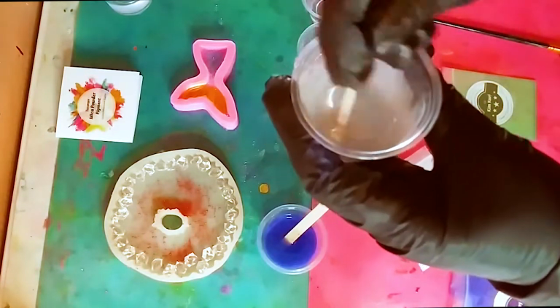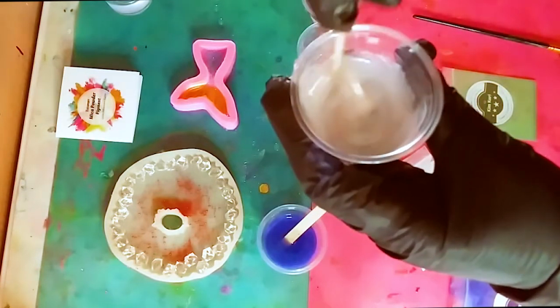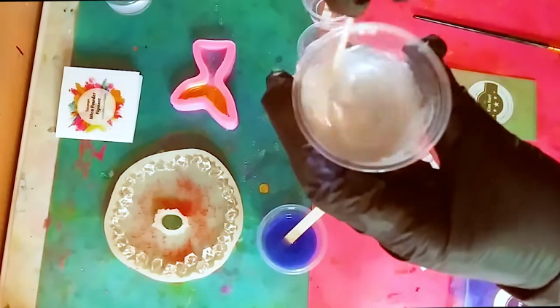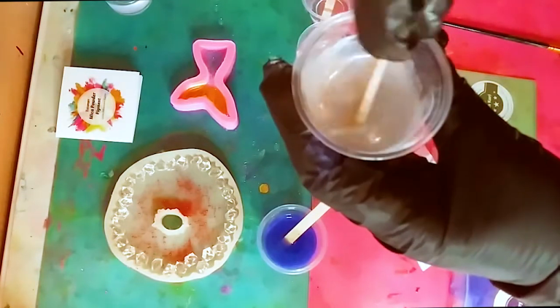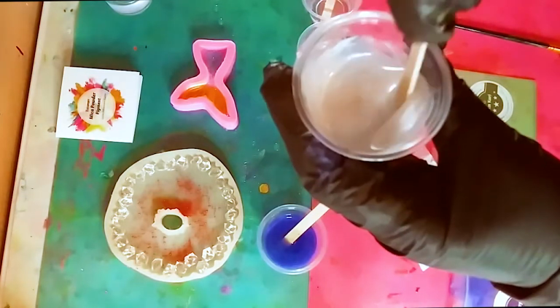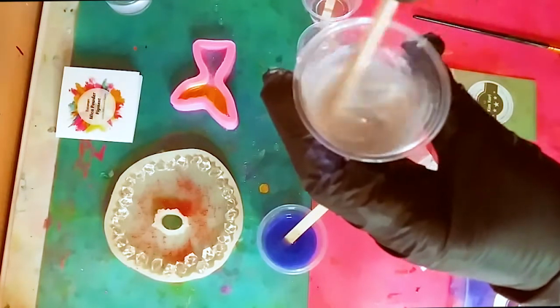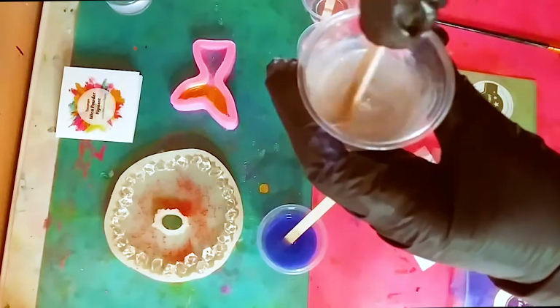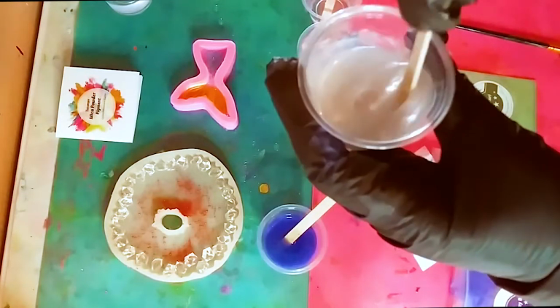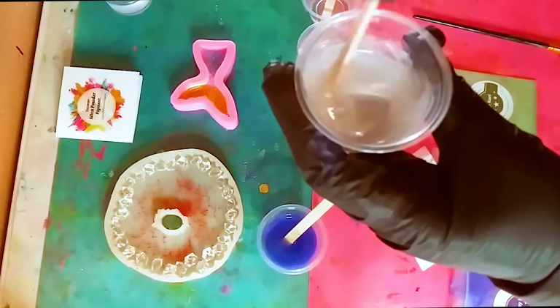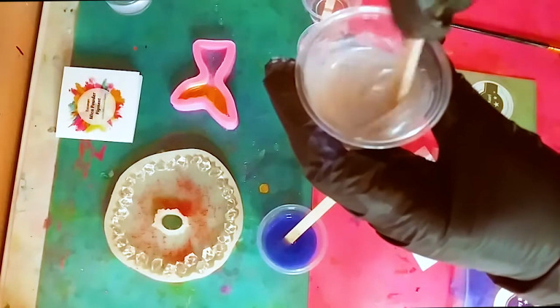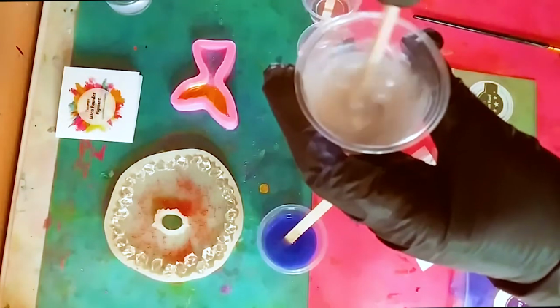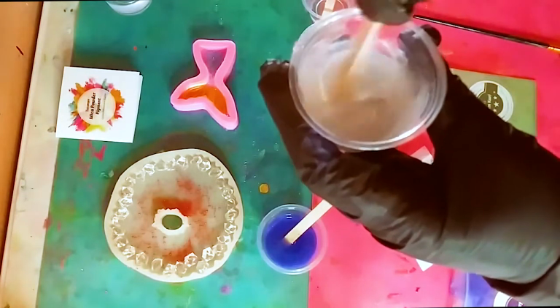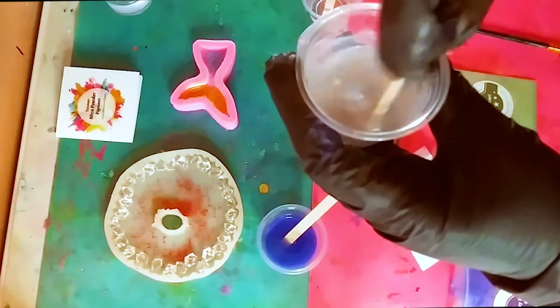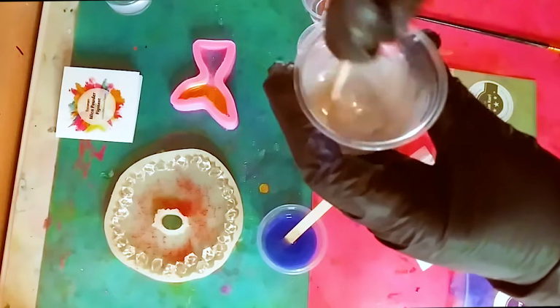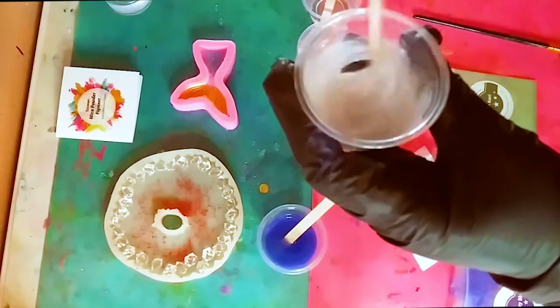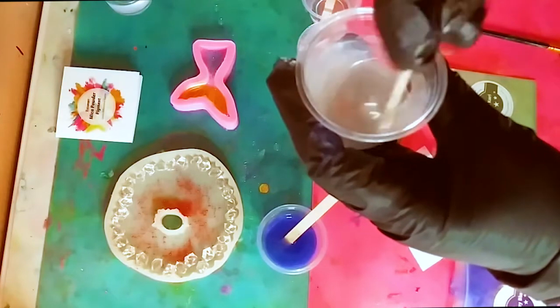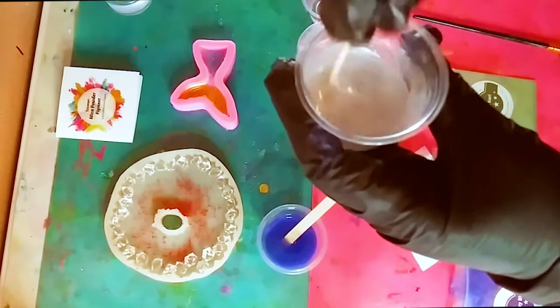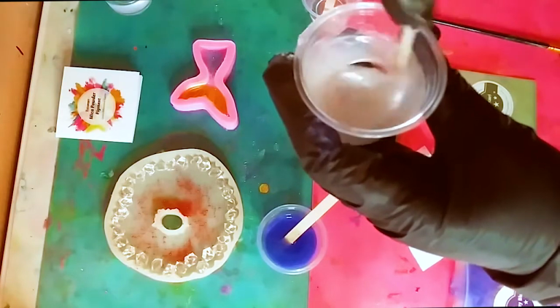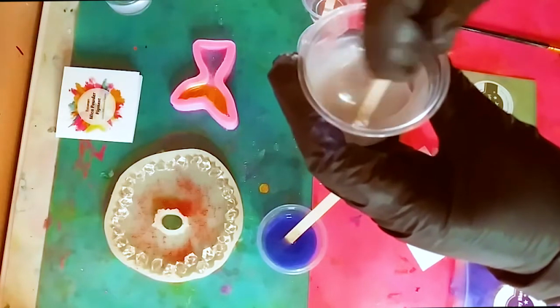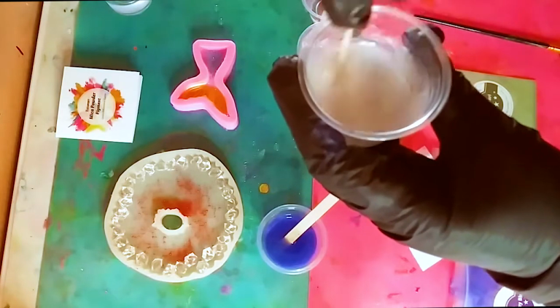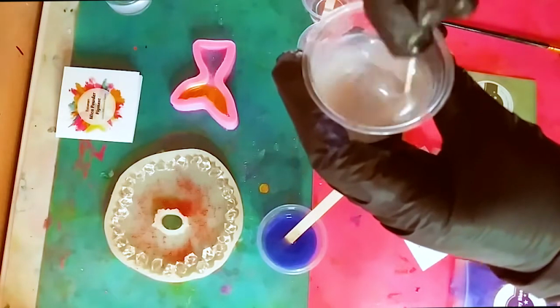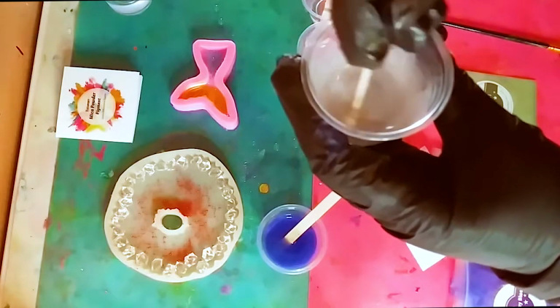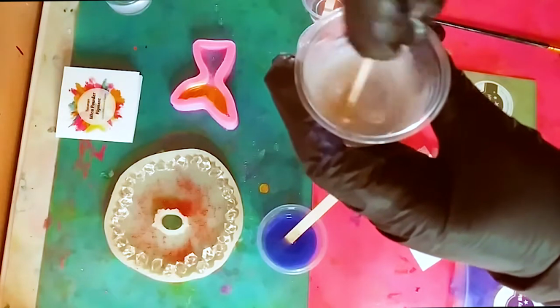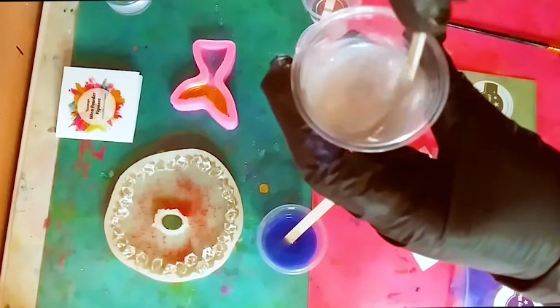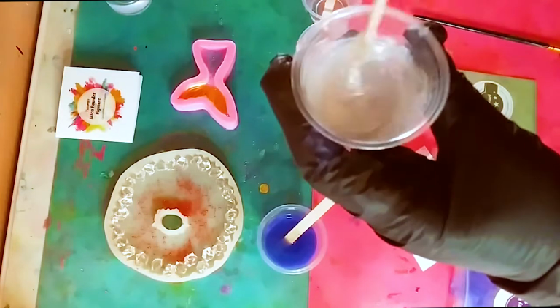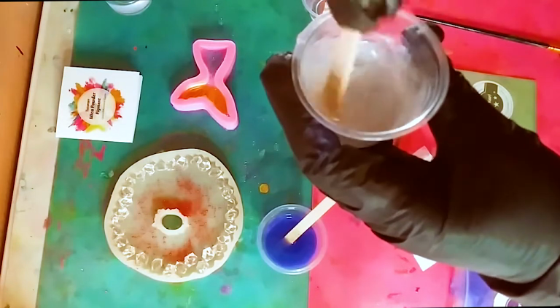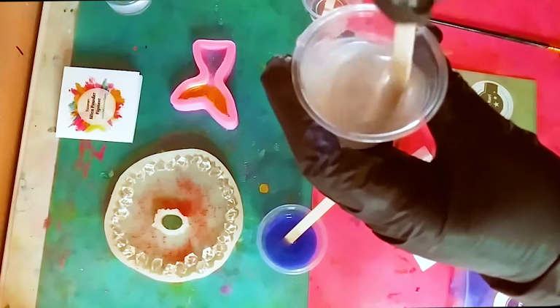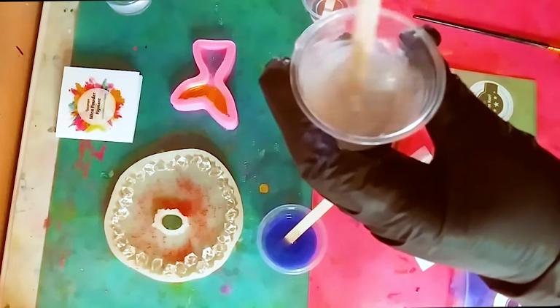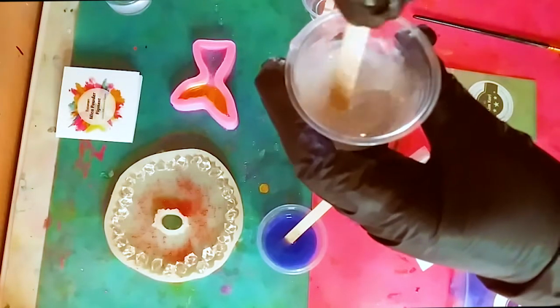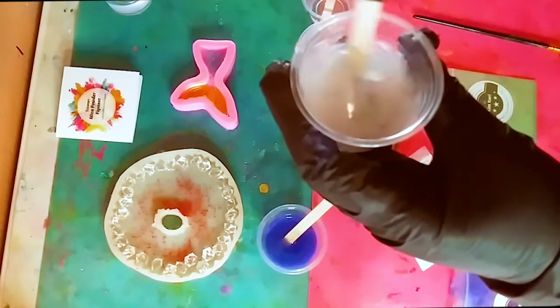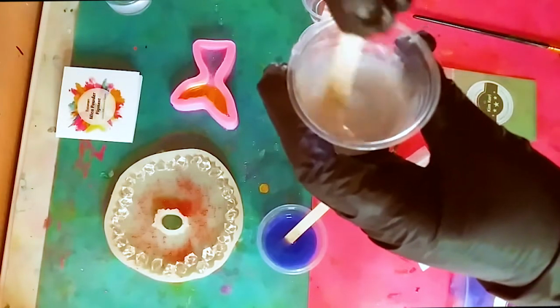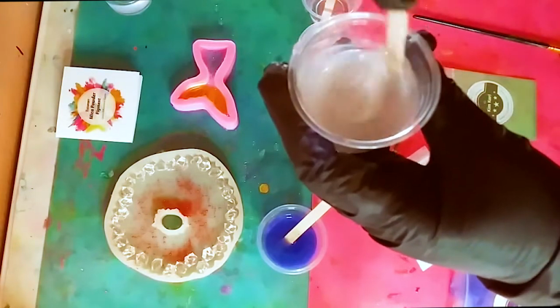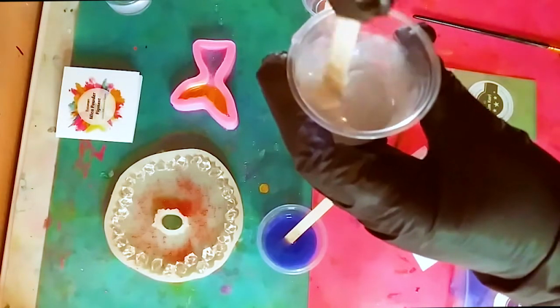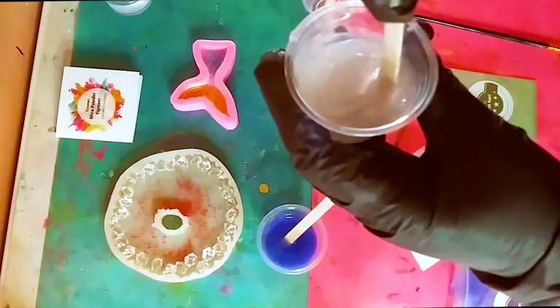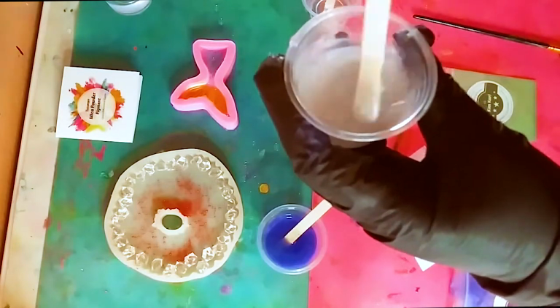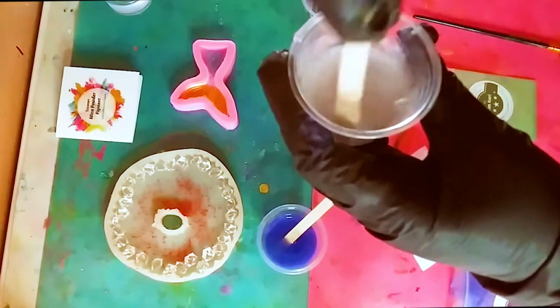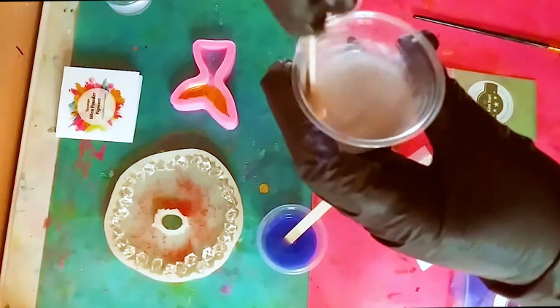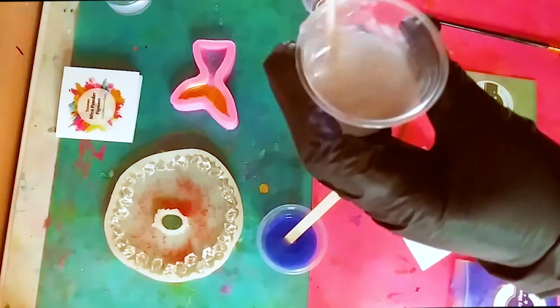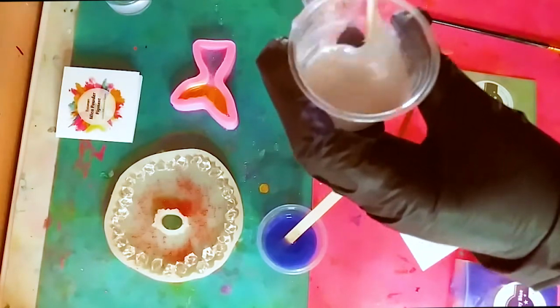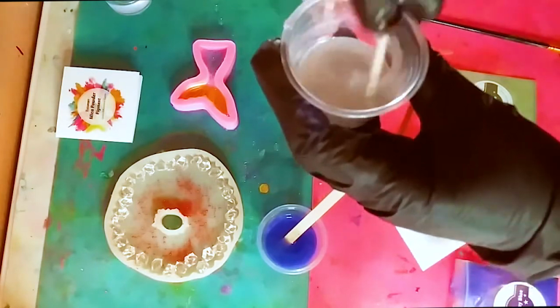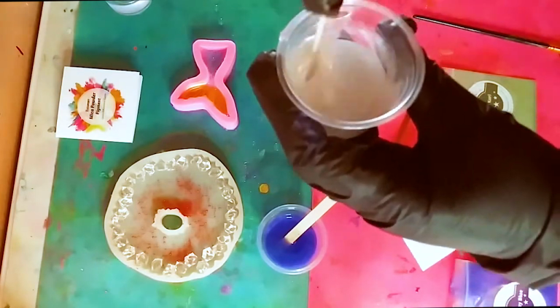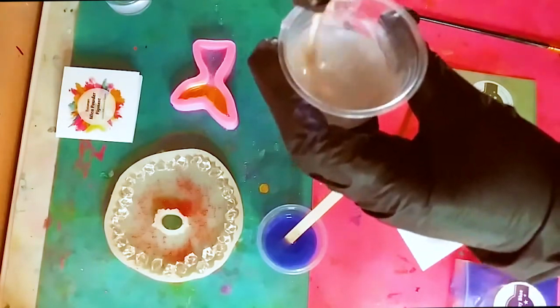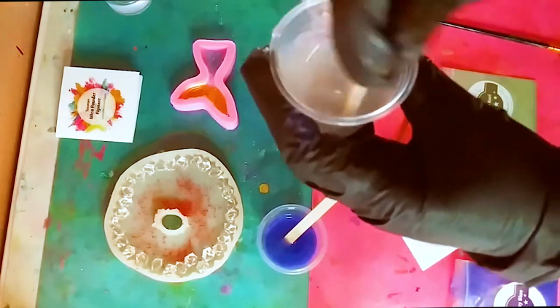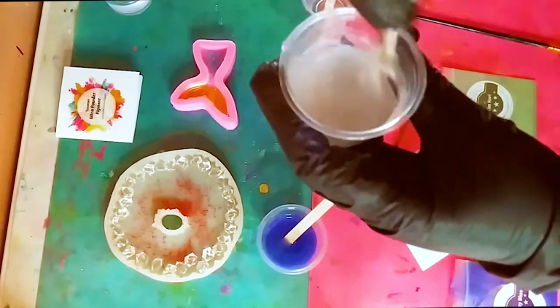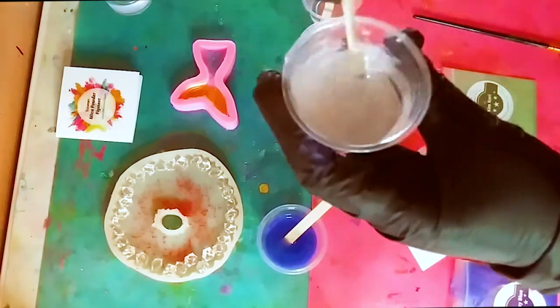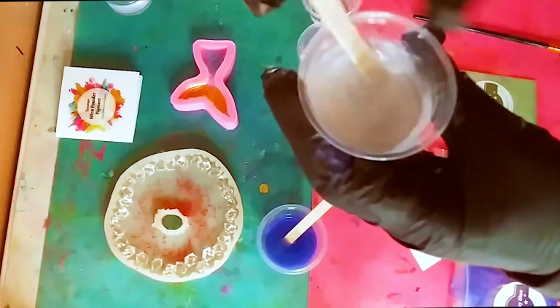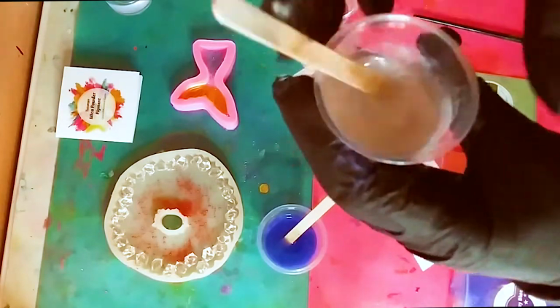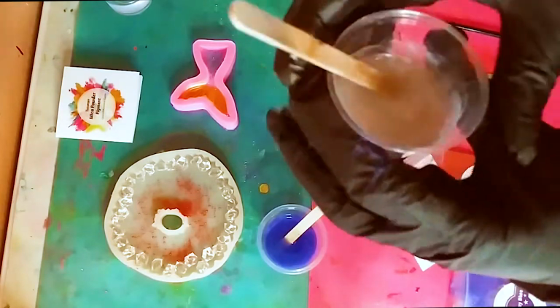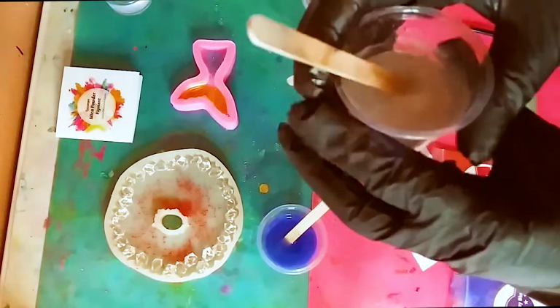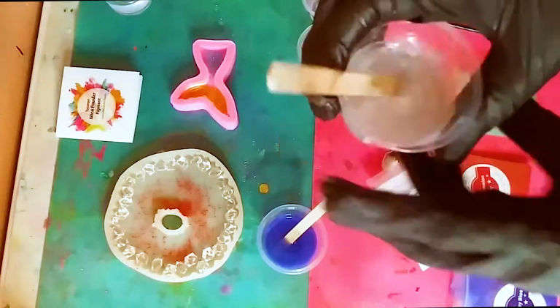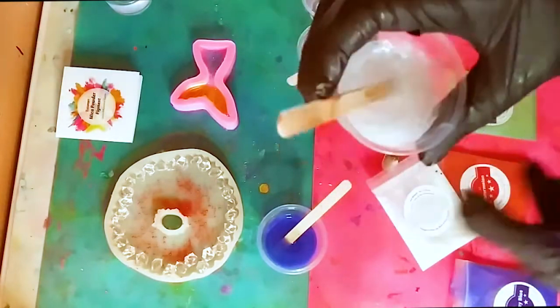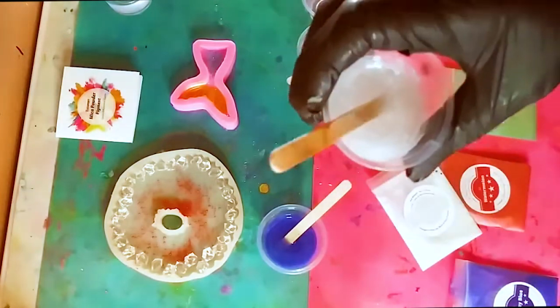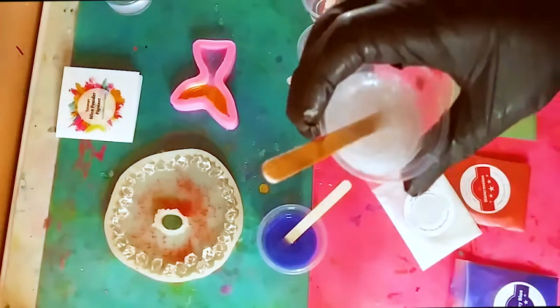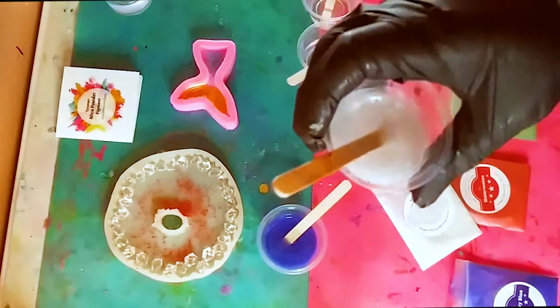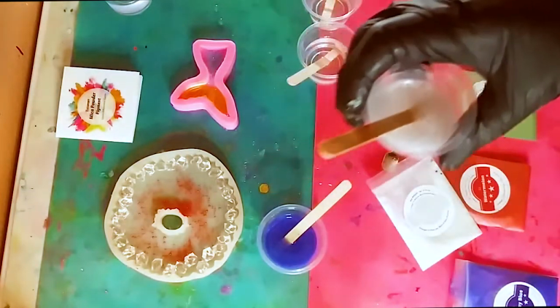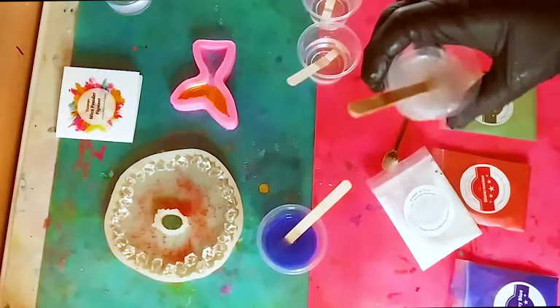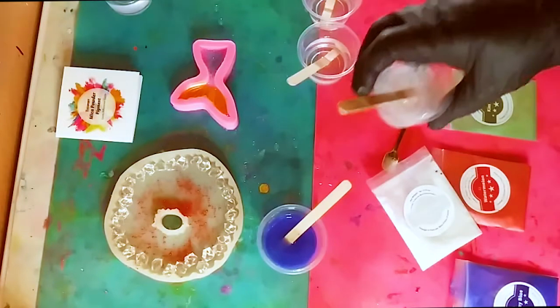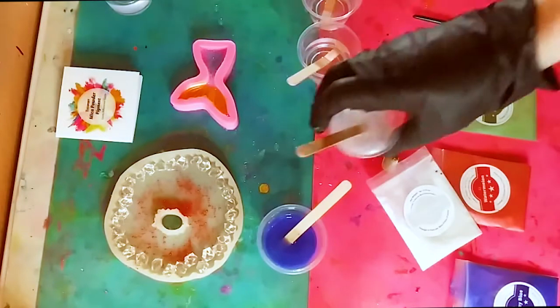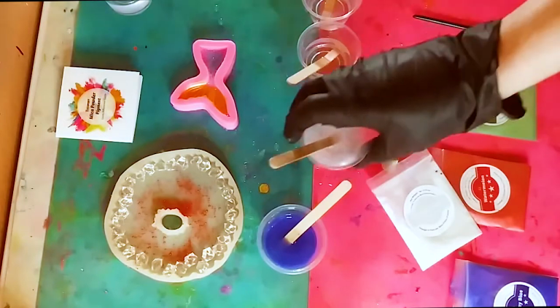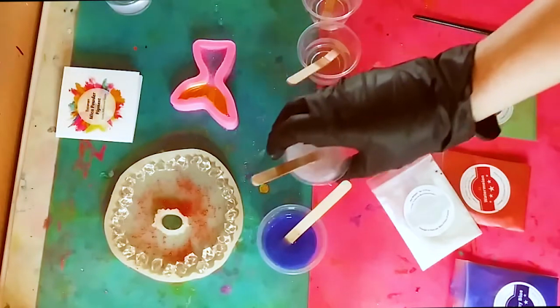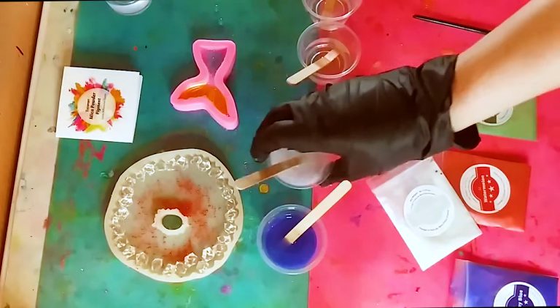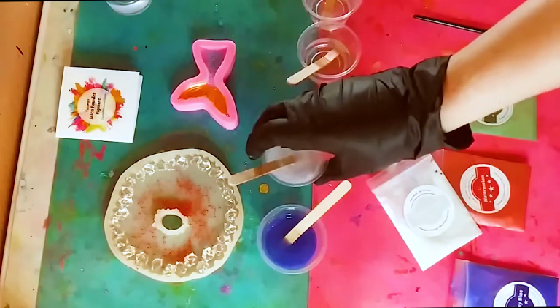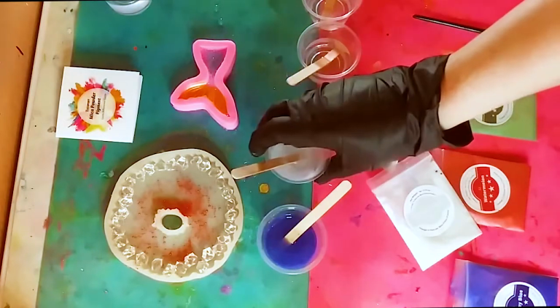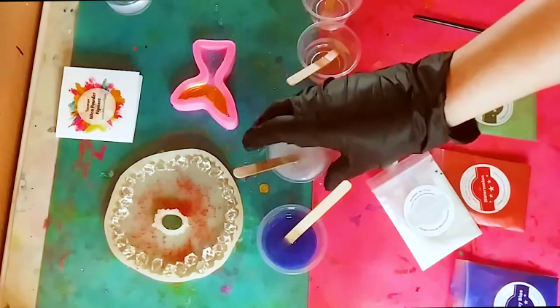Look at that — it's a beautiful pearly white color. I love that color, it's gorgeous.